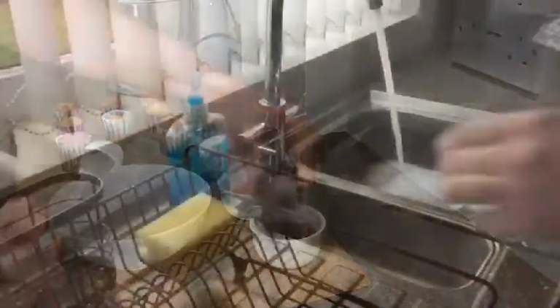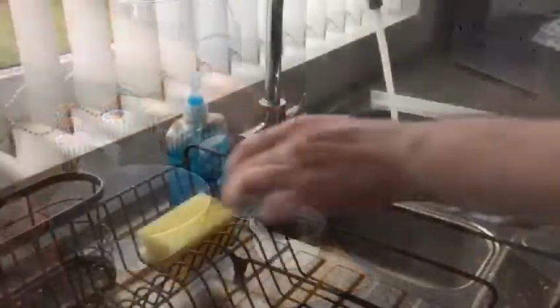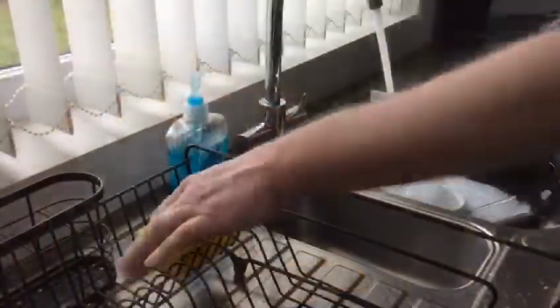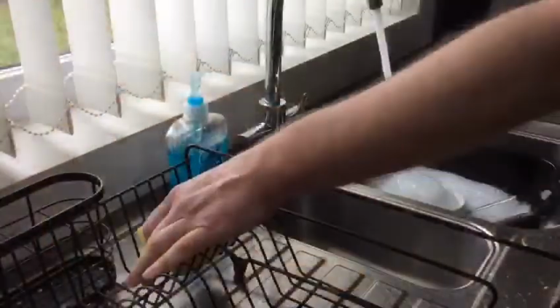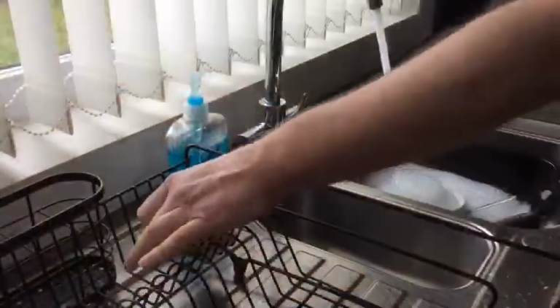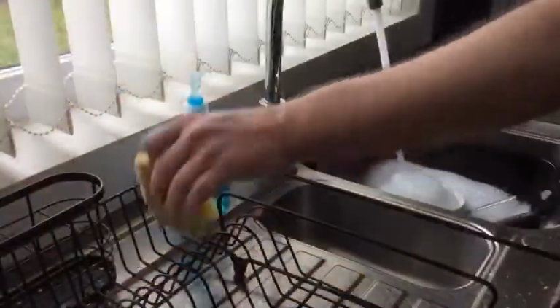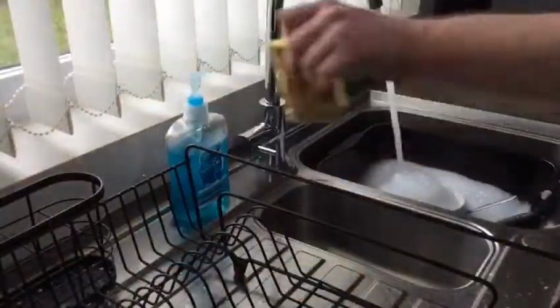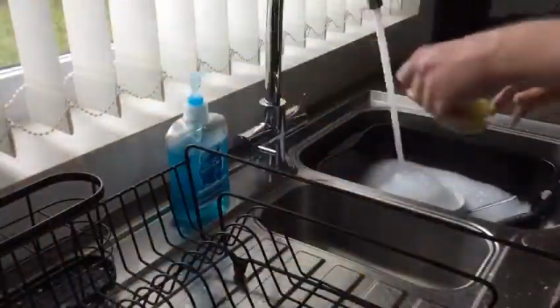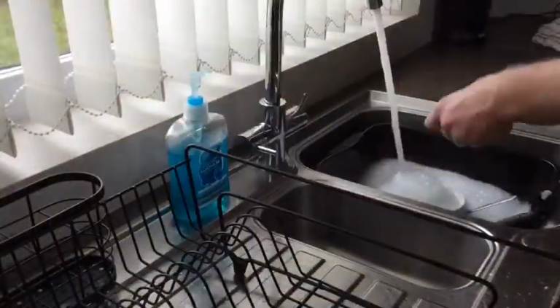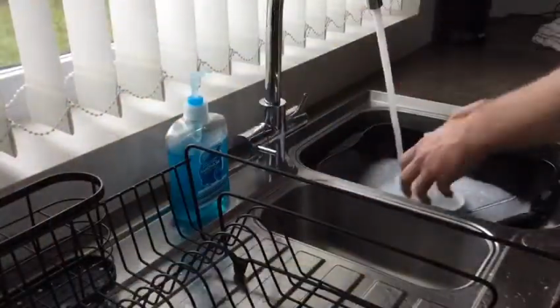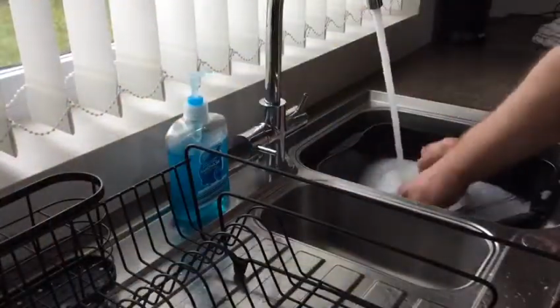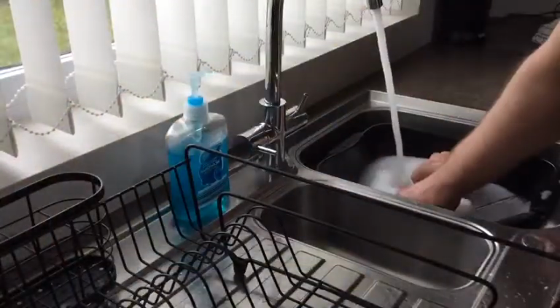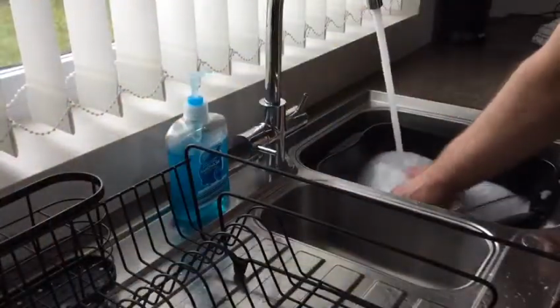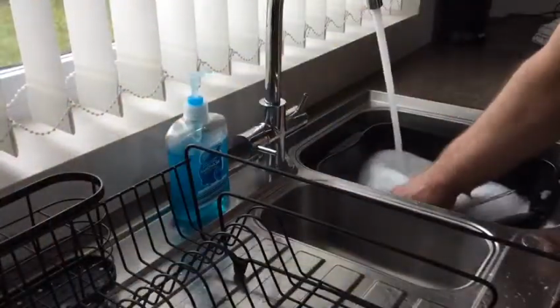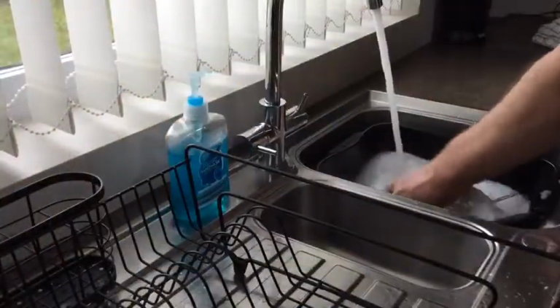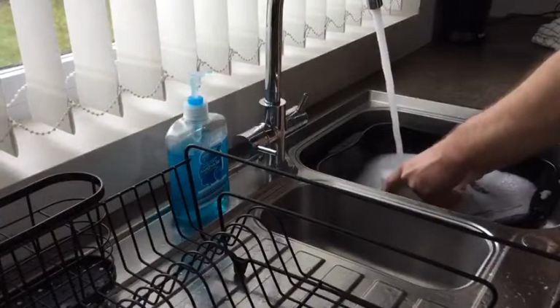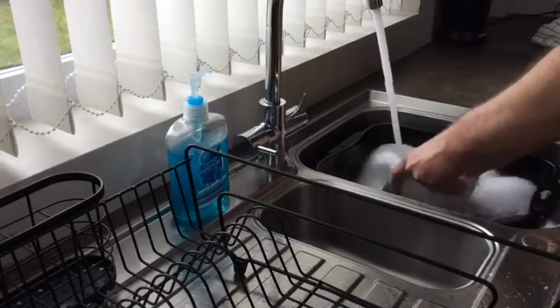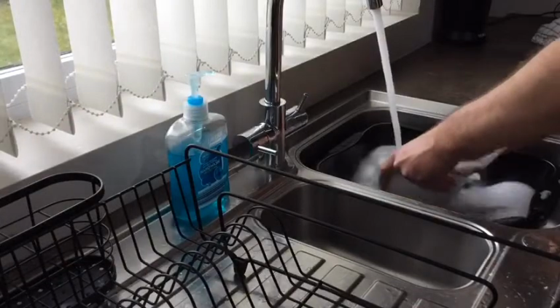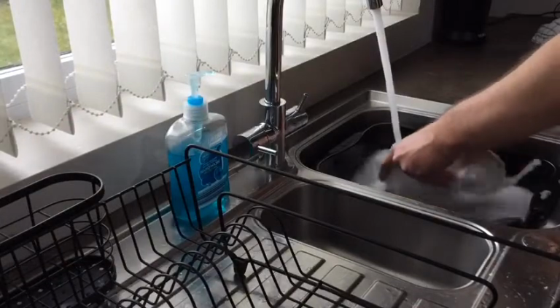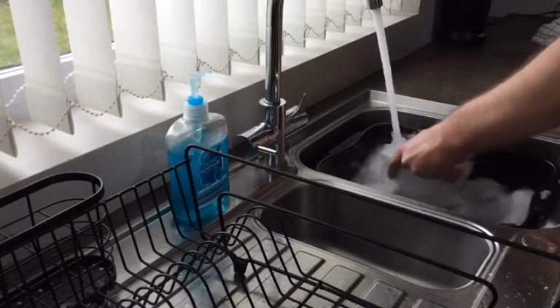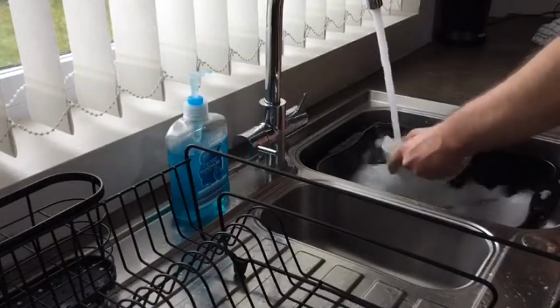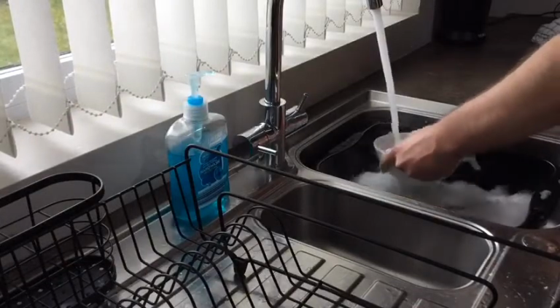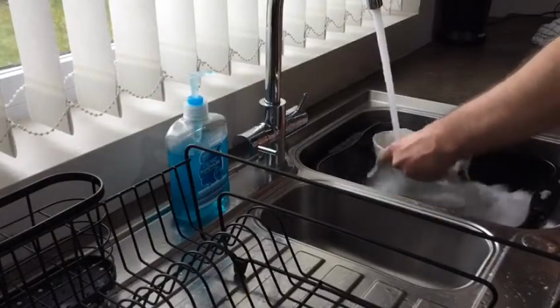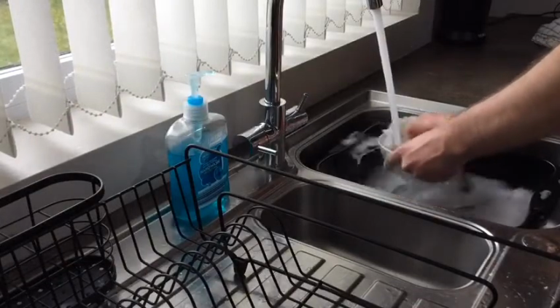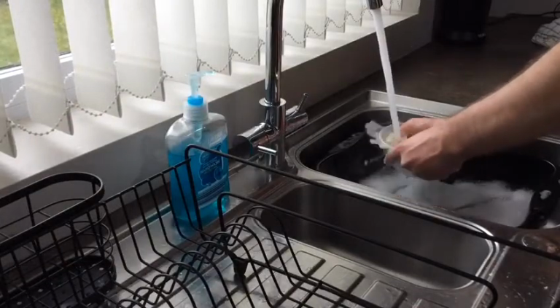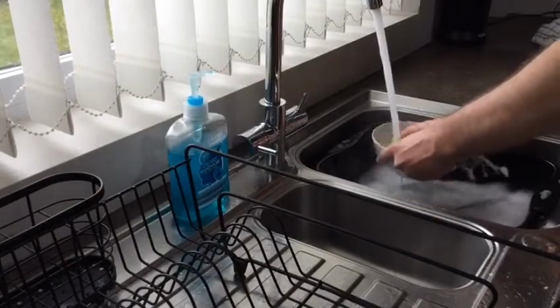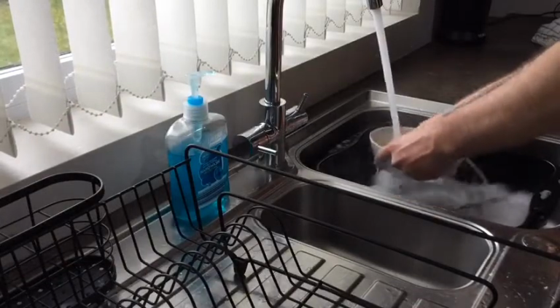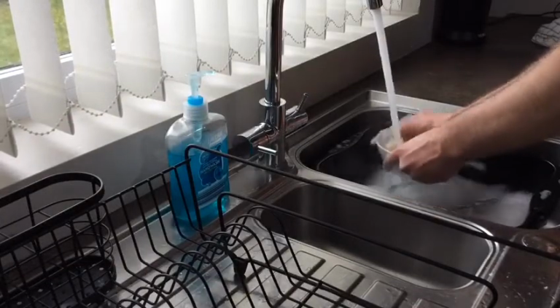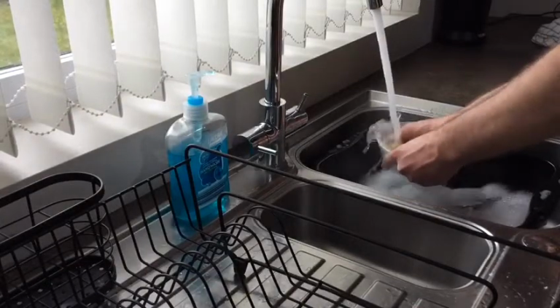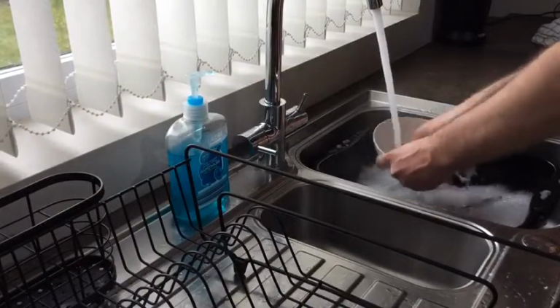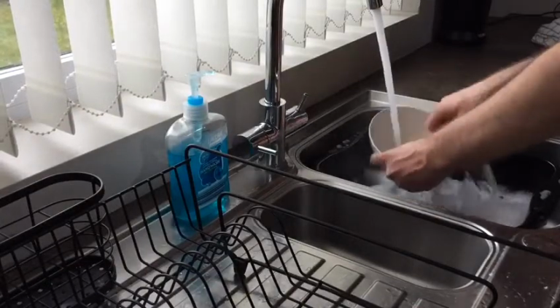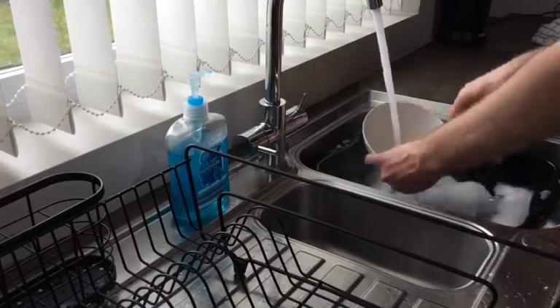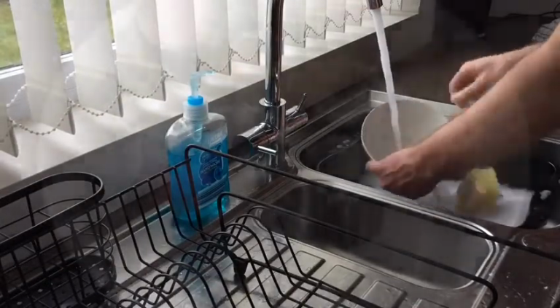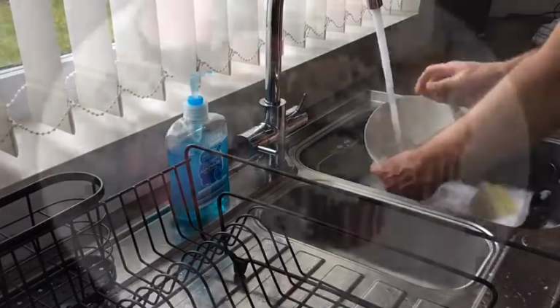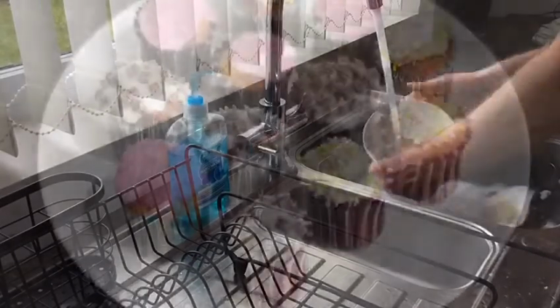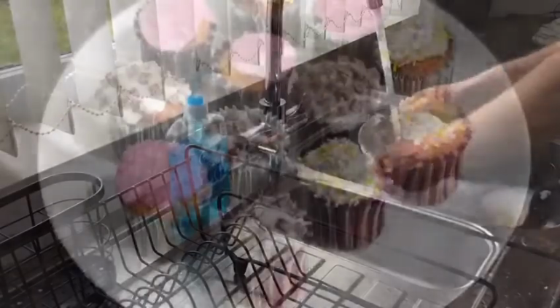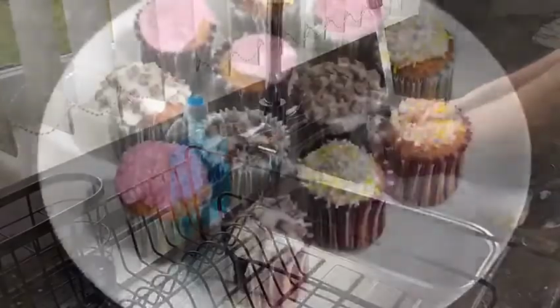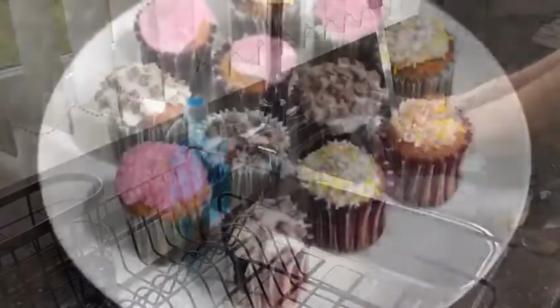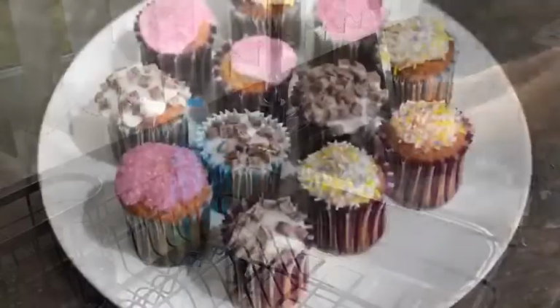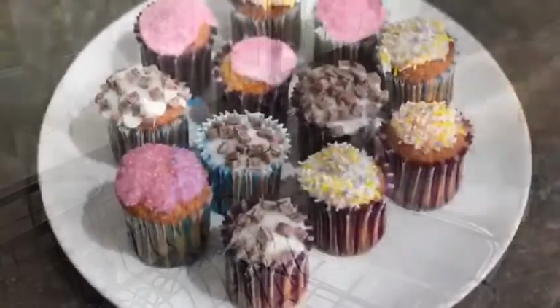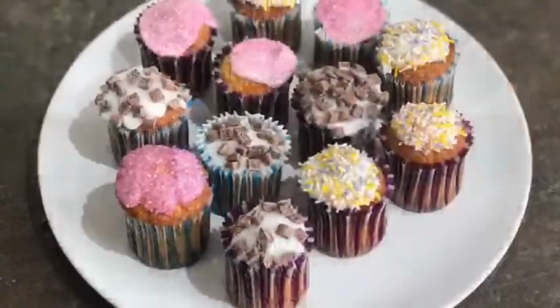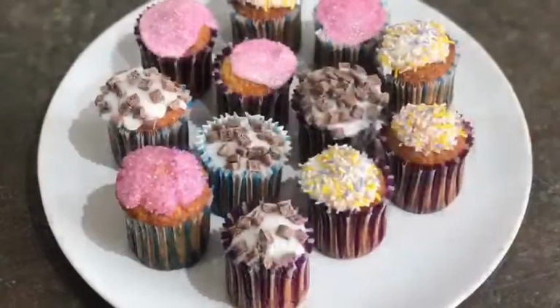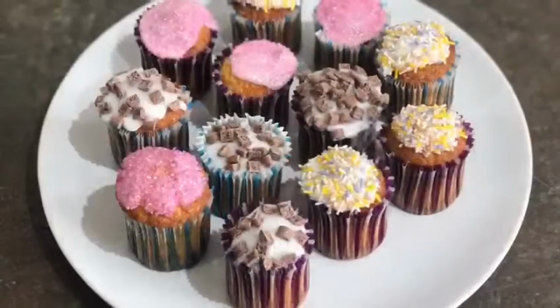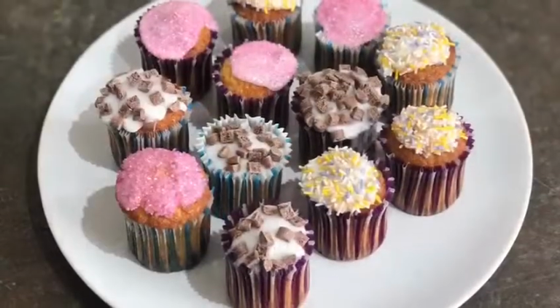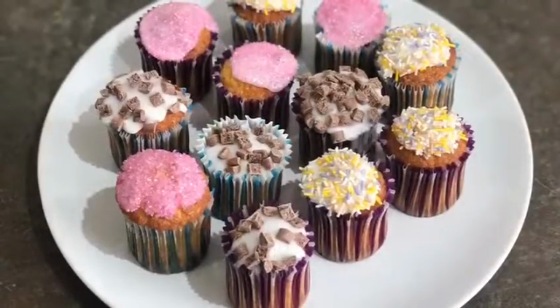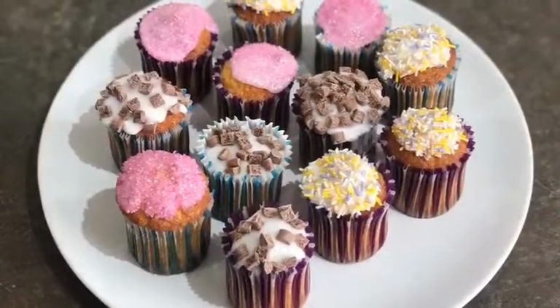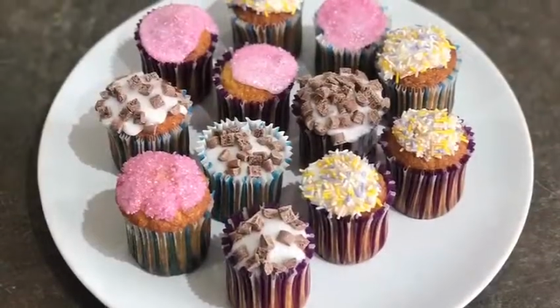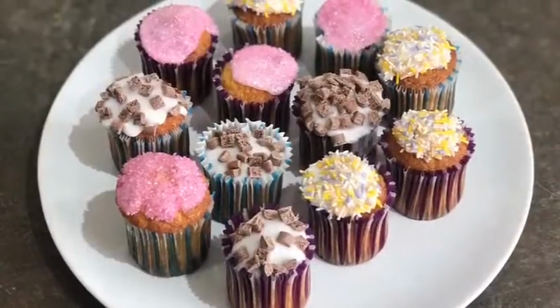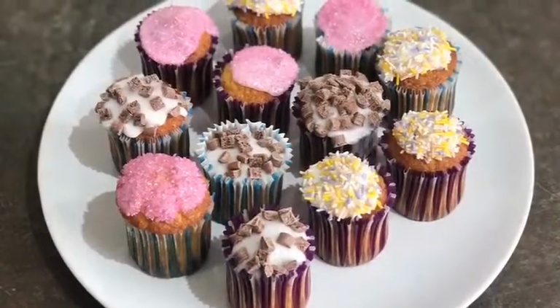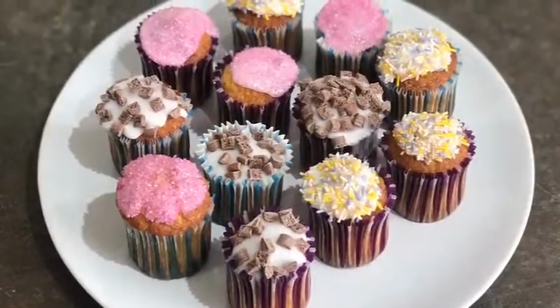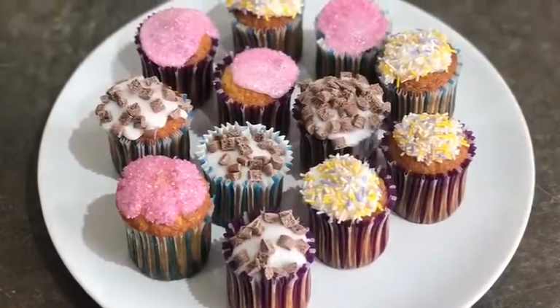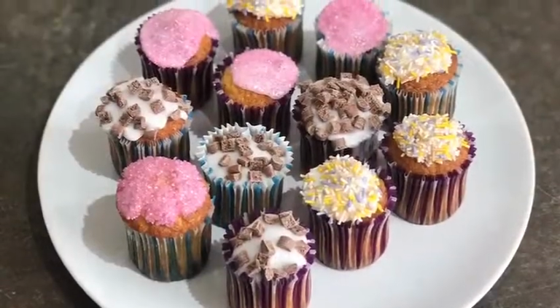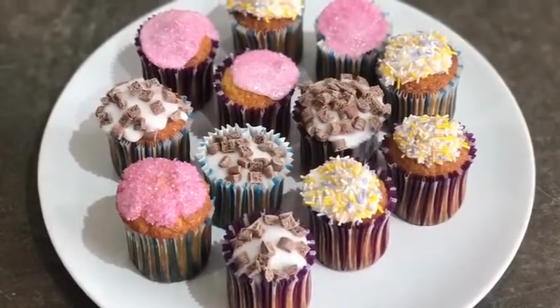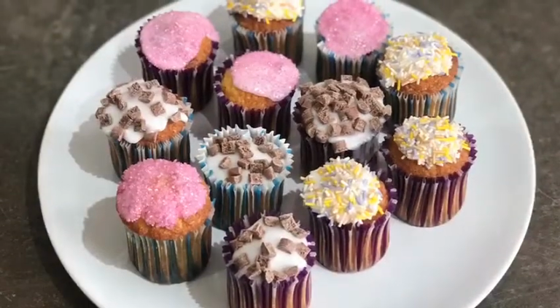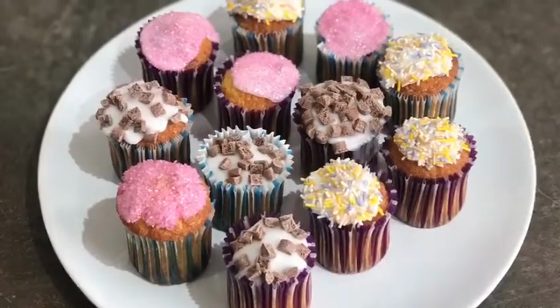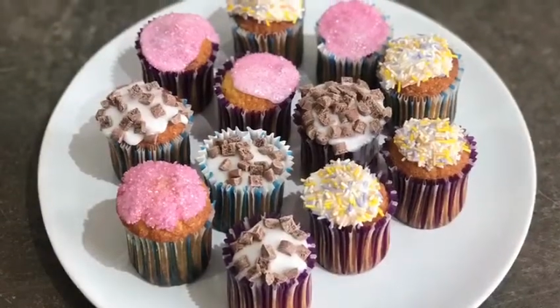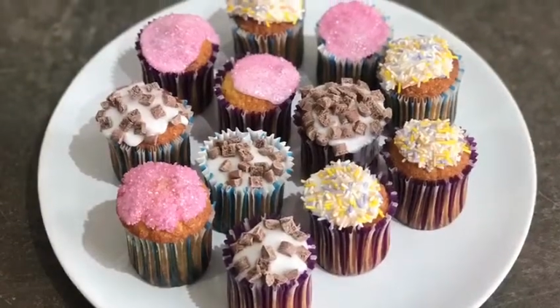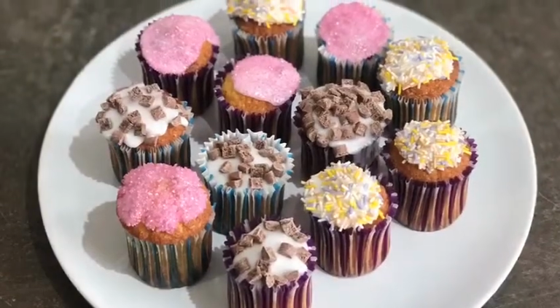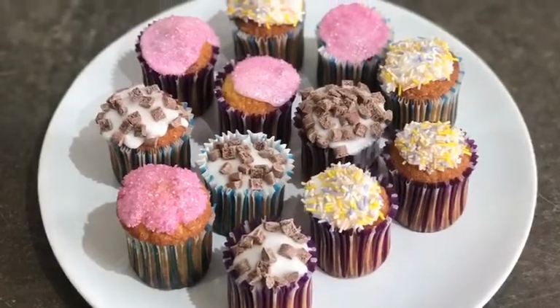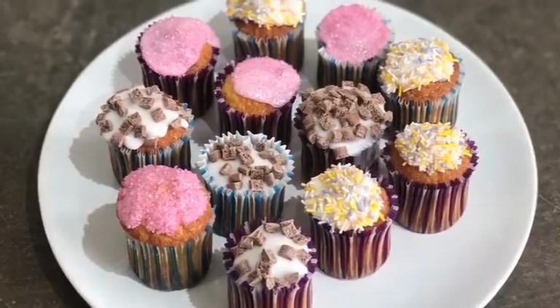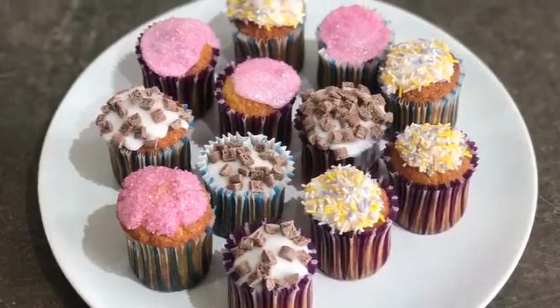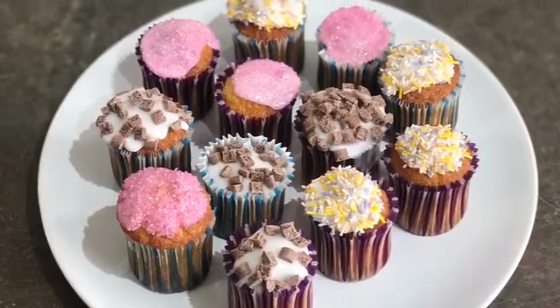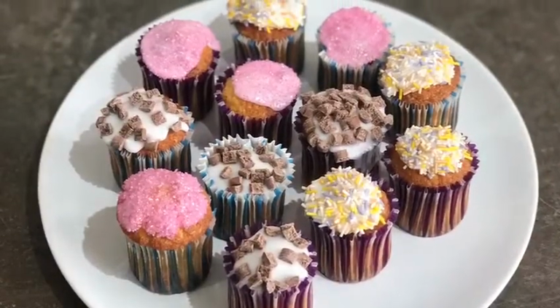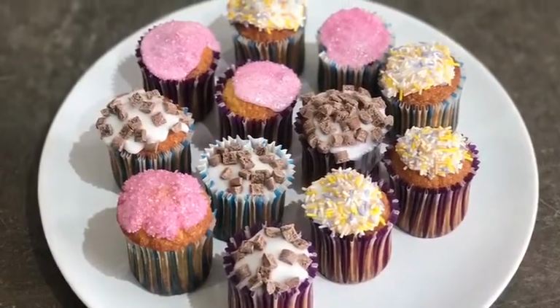One last thing before you can enjoy — time to wash up. Now sit back and enjoy your cakes.